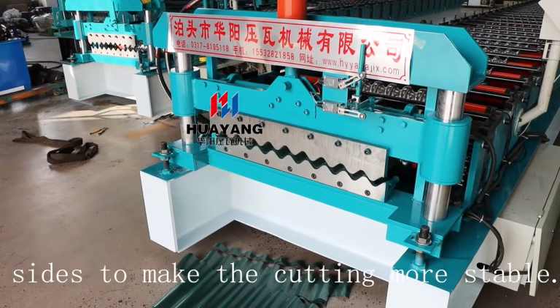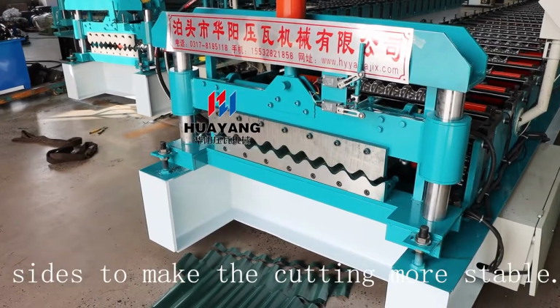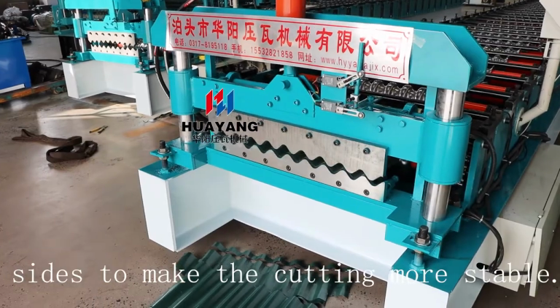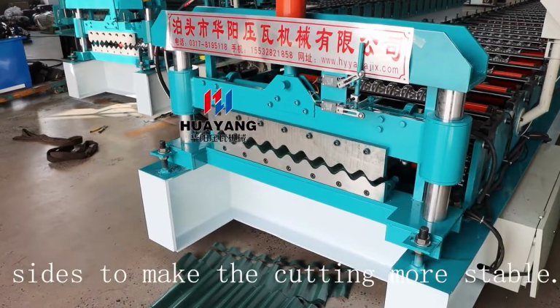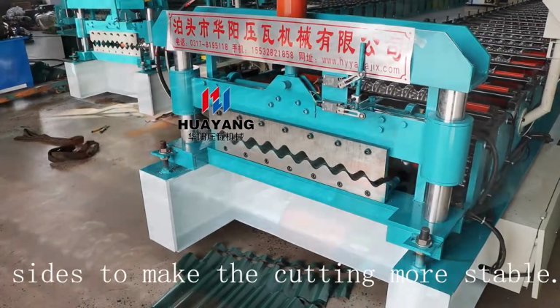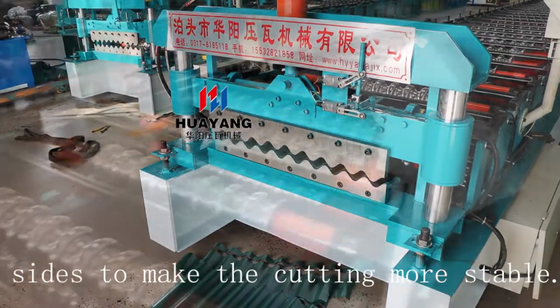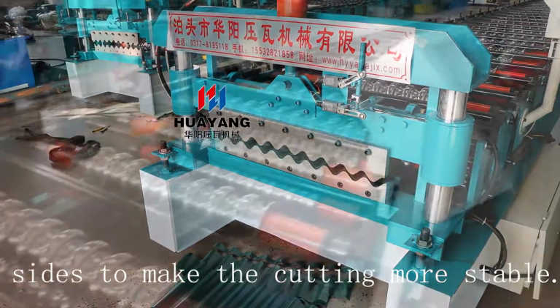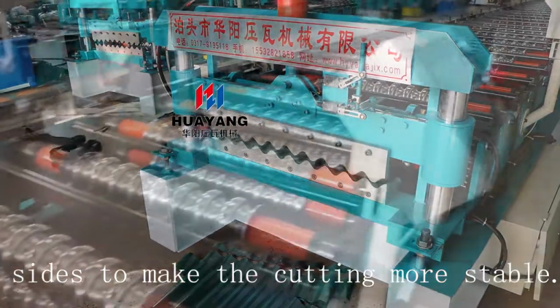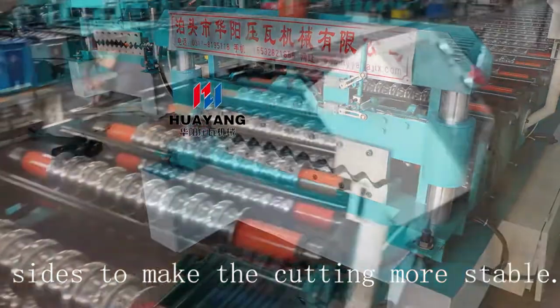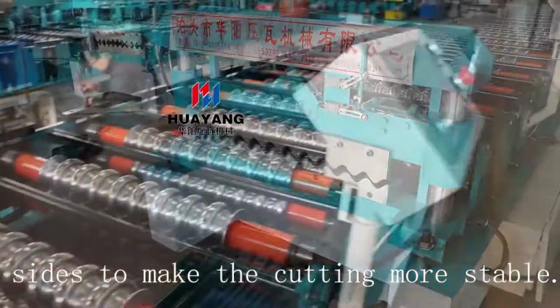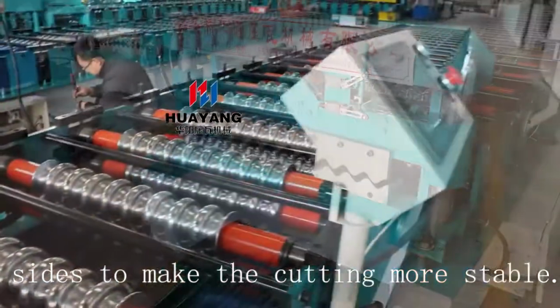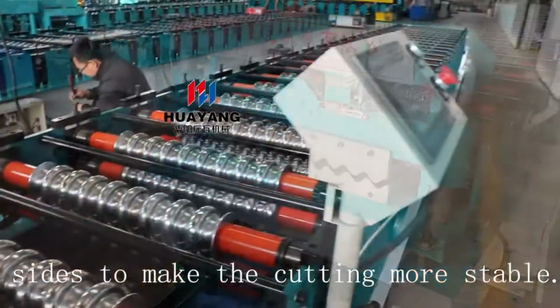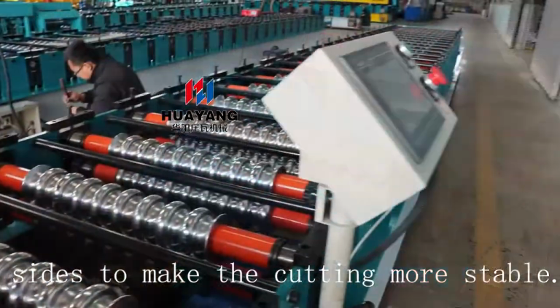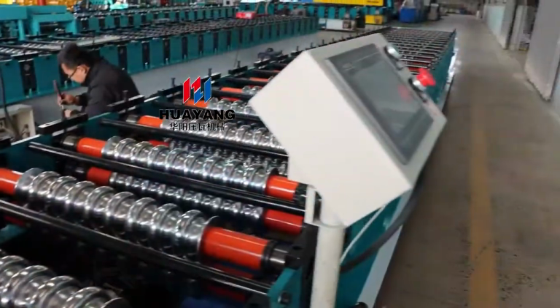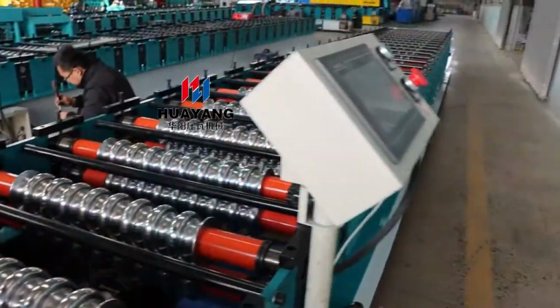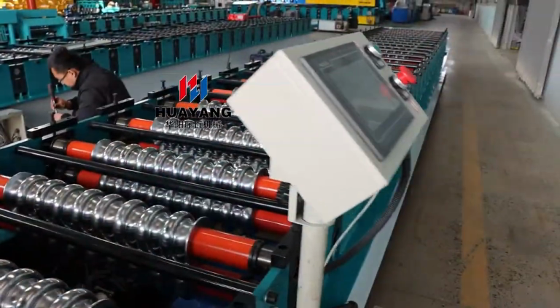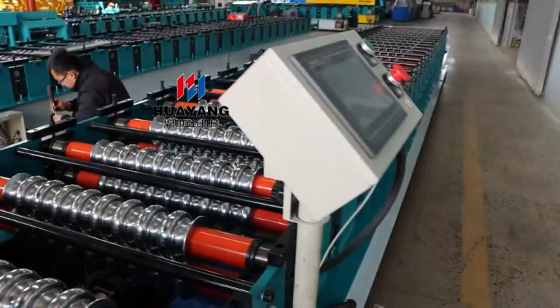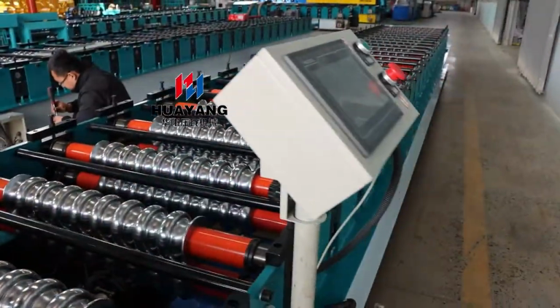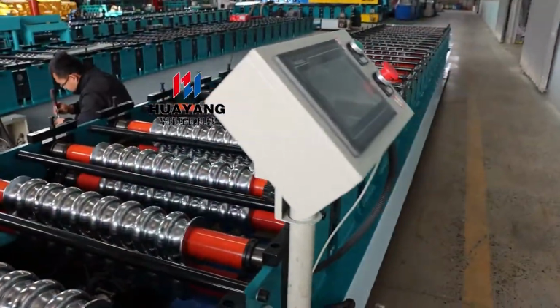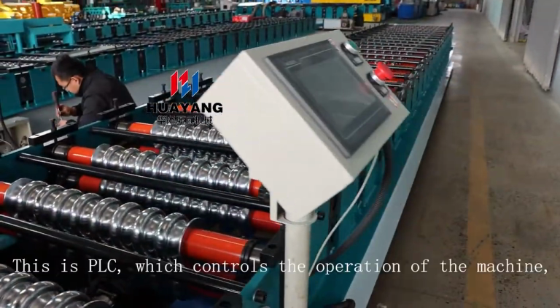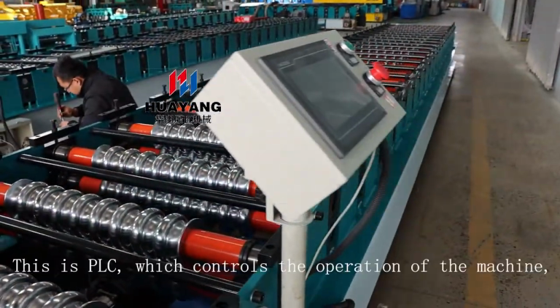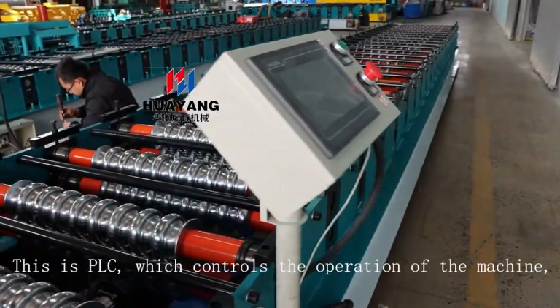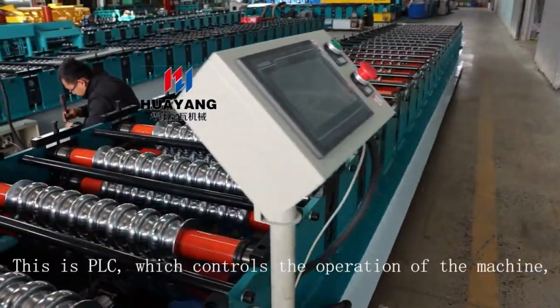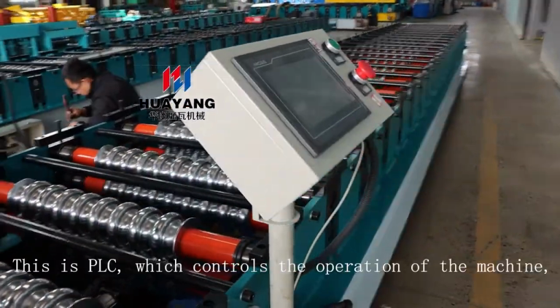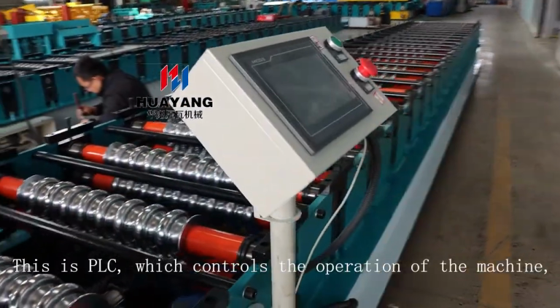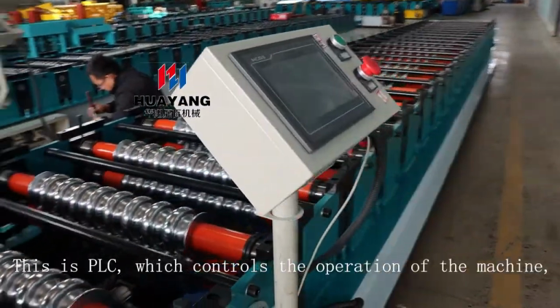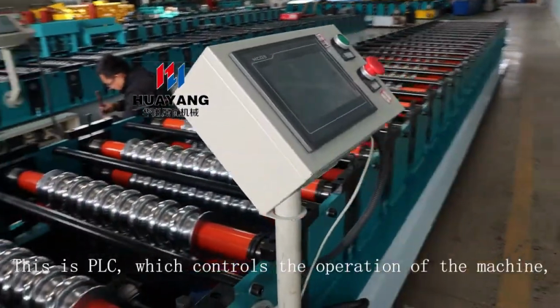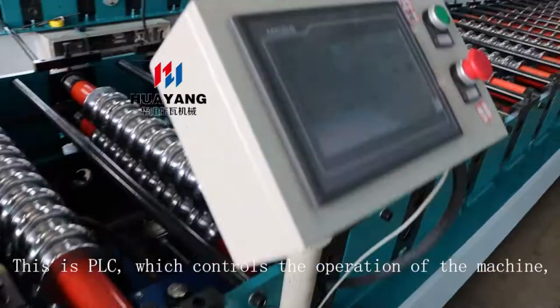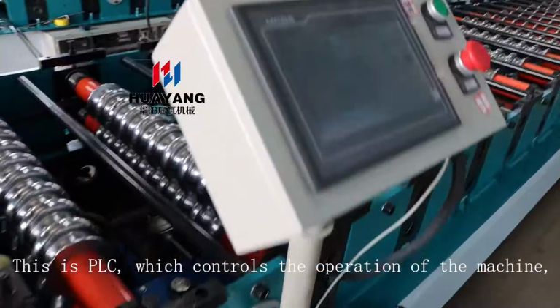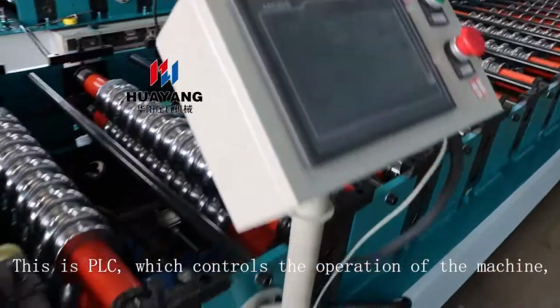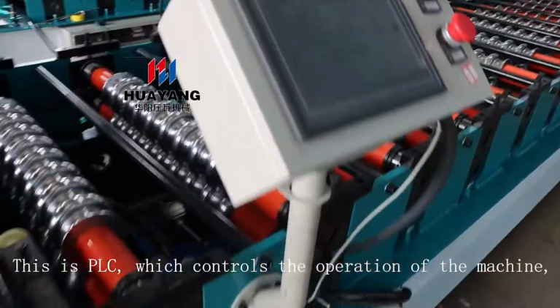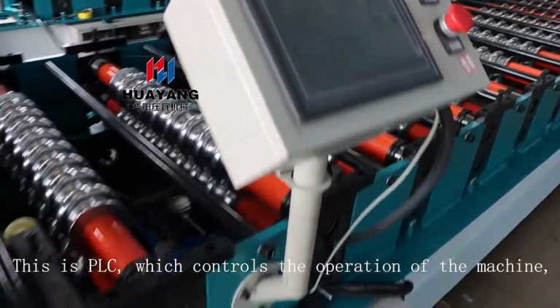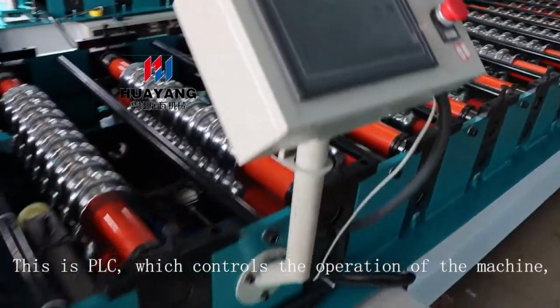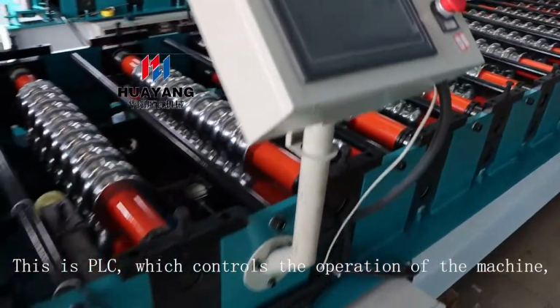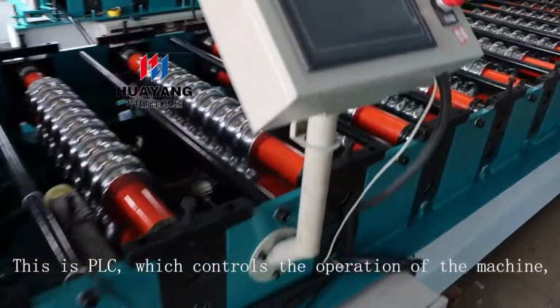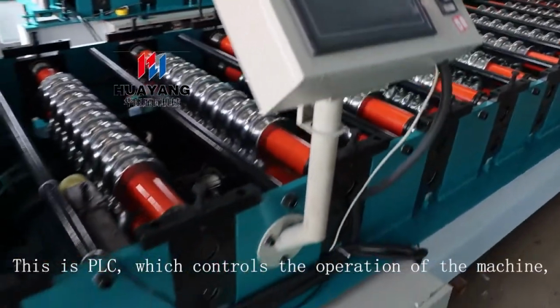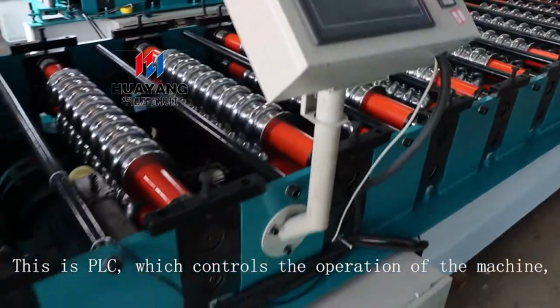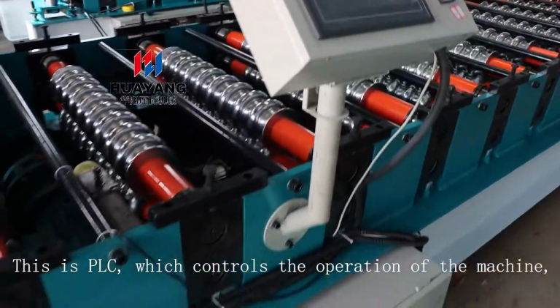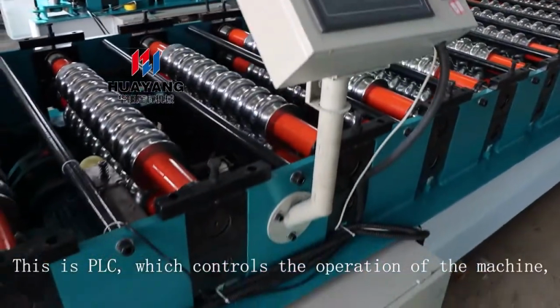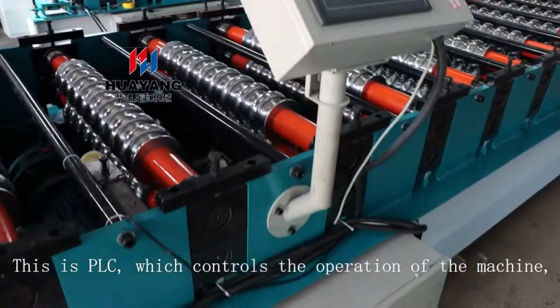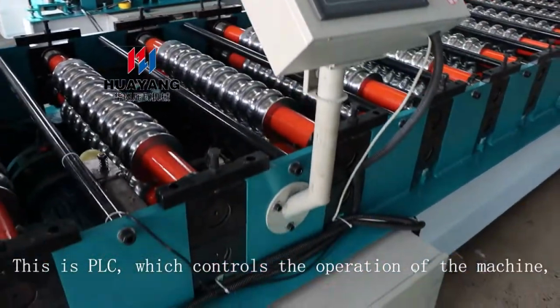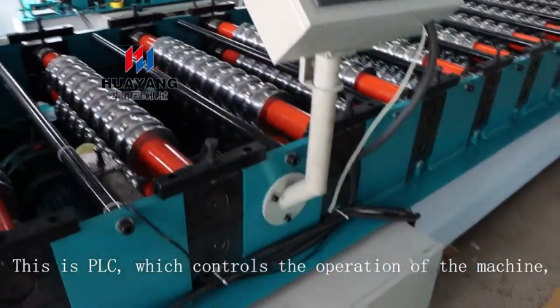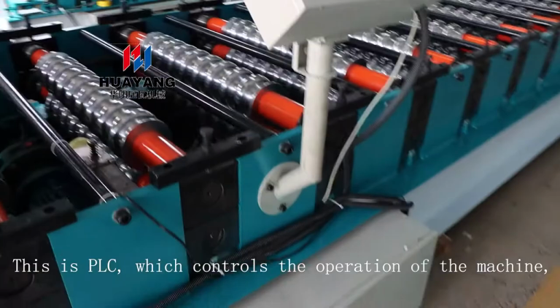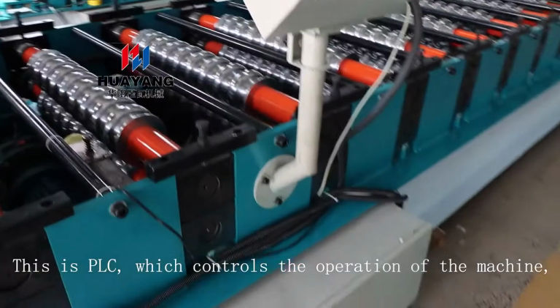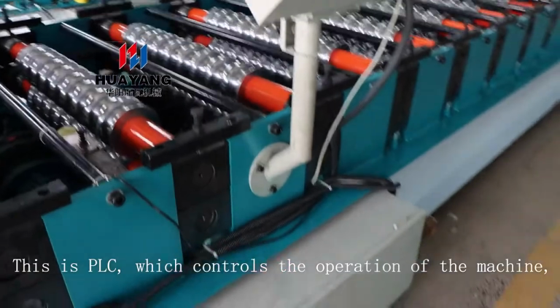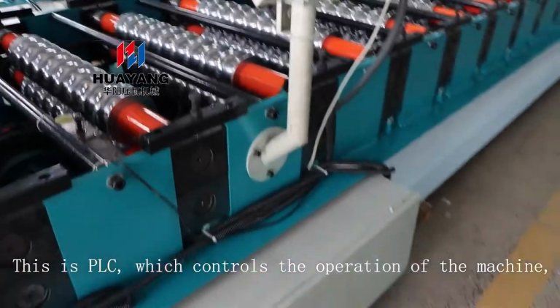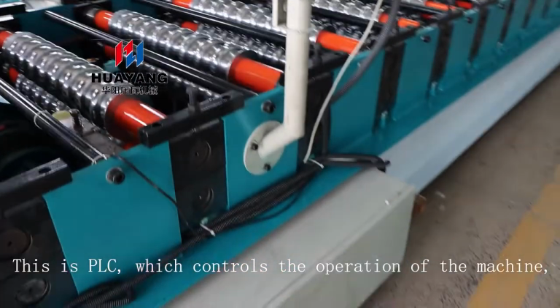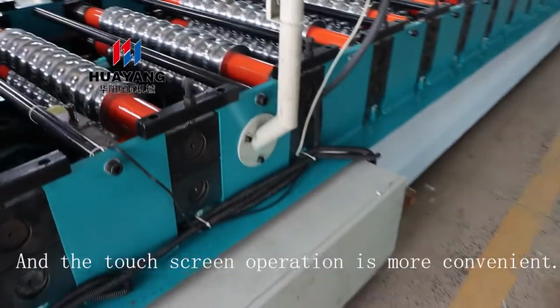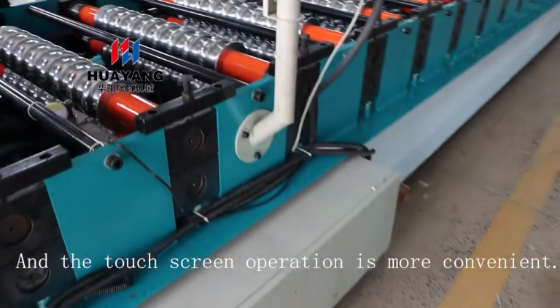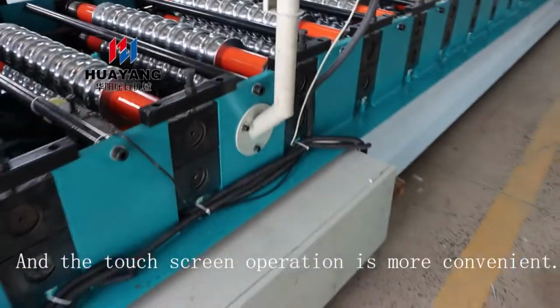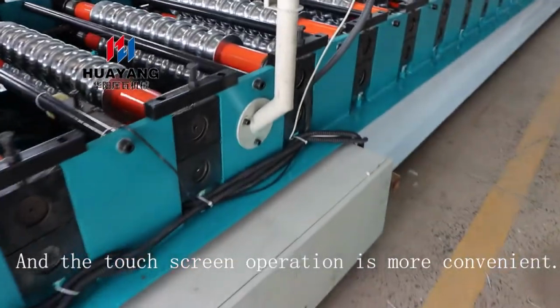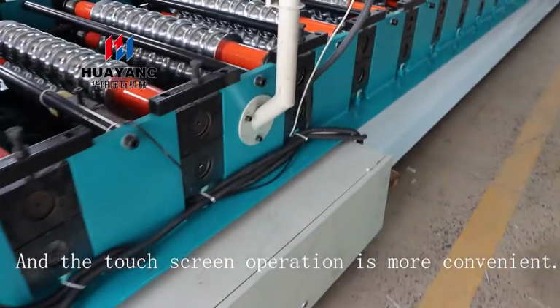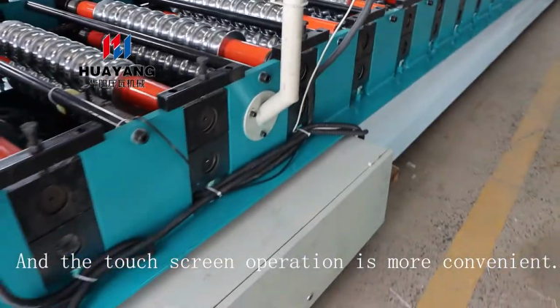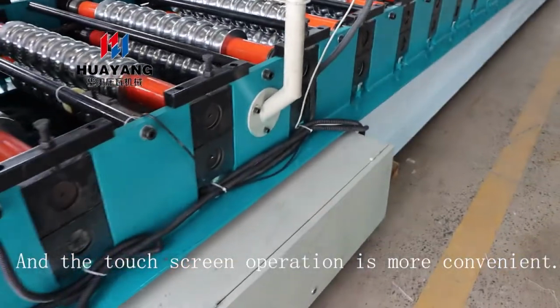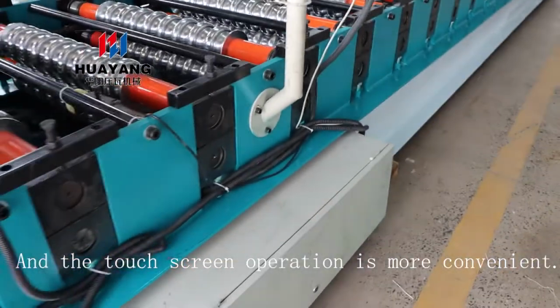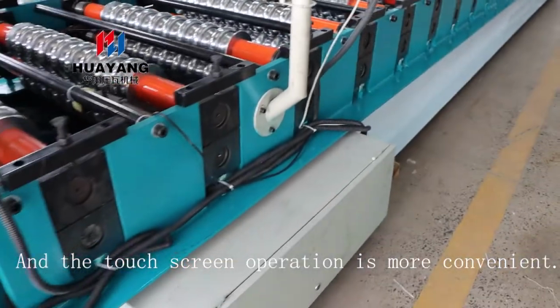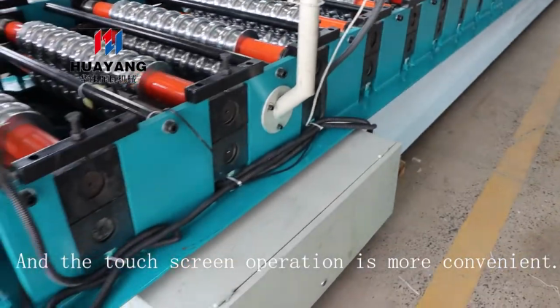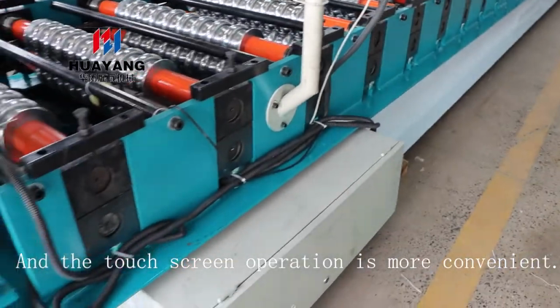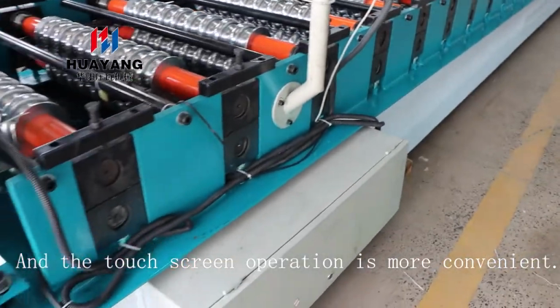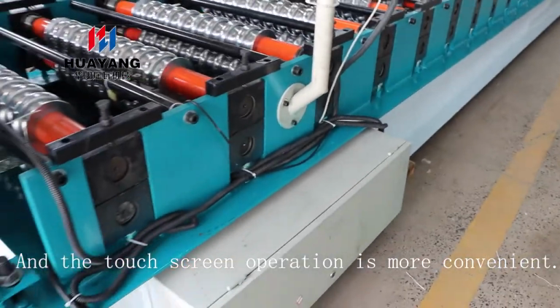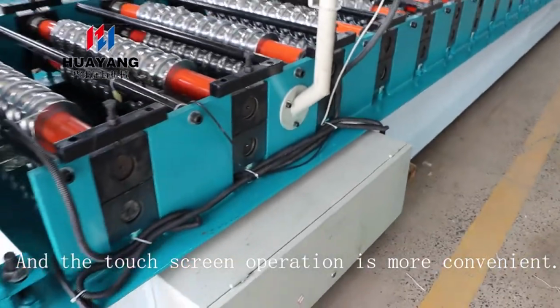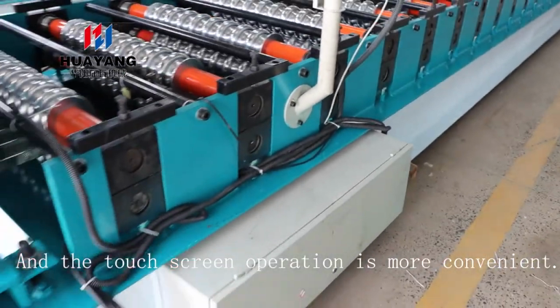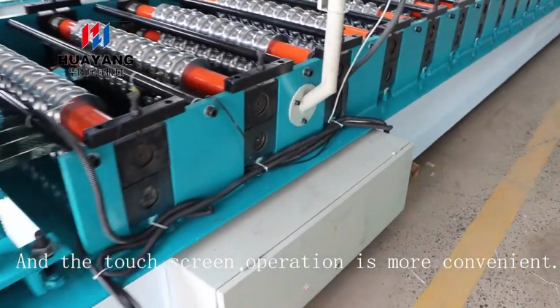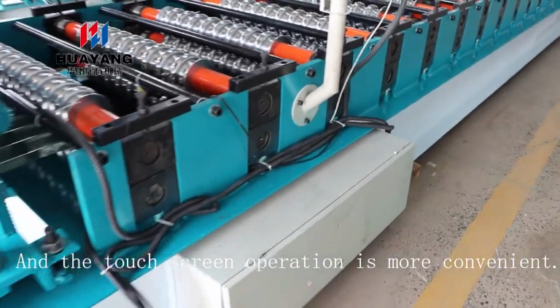This is the PLC, which controls the operation of the machine, and the touch screen operation is more convenient.